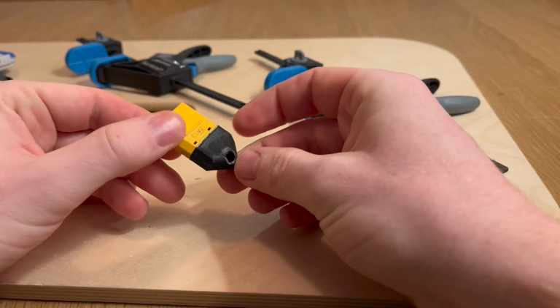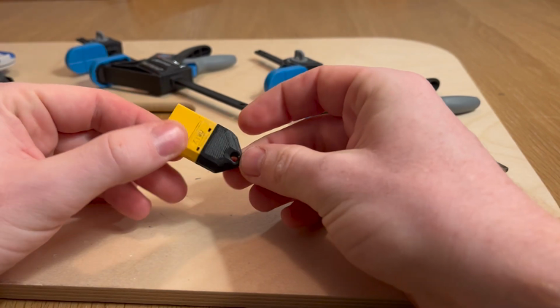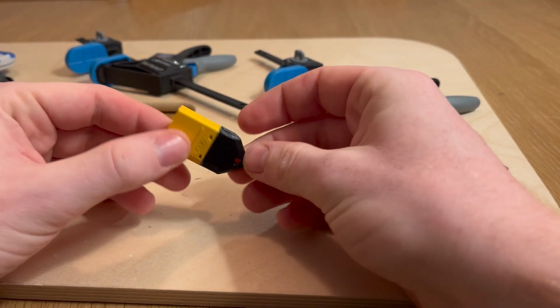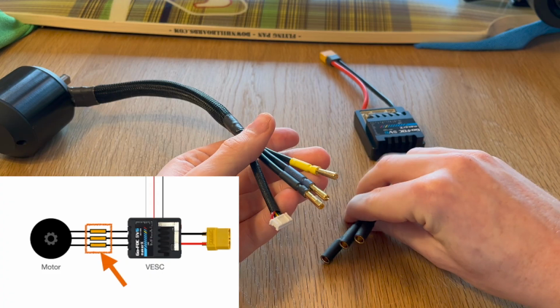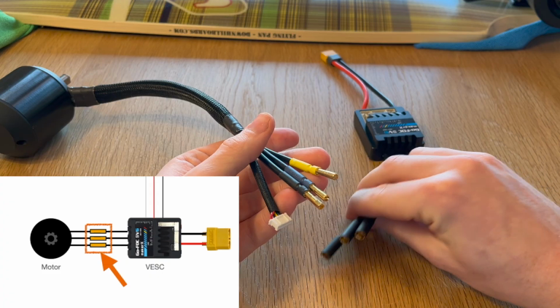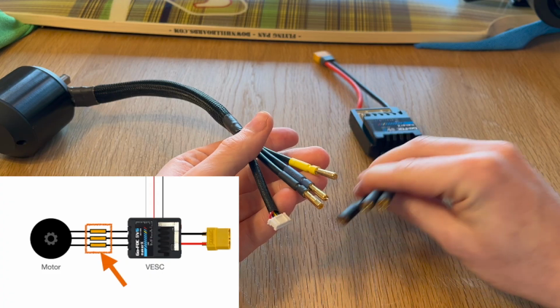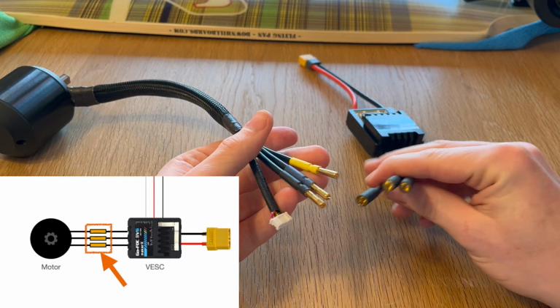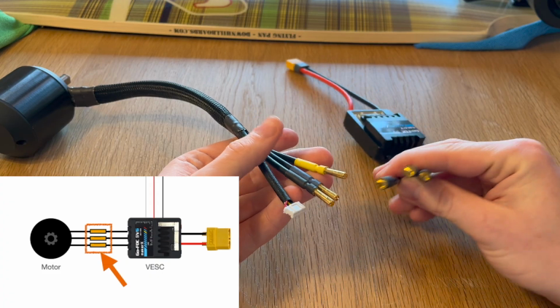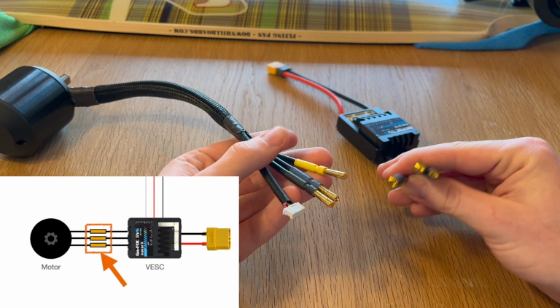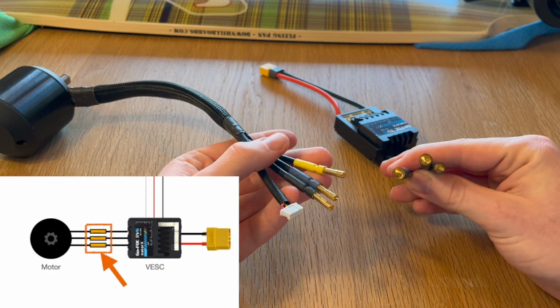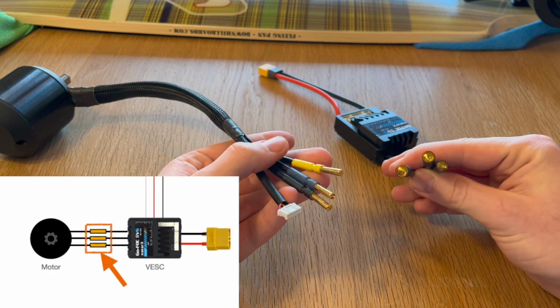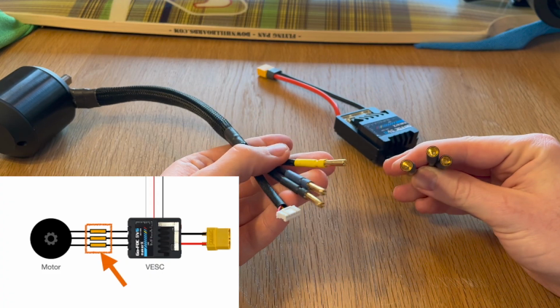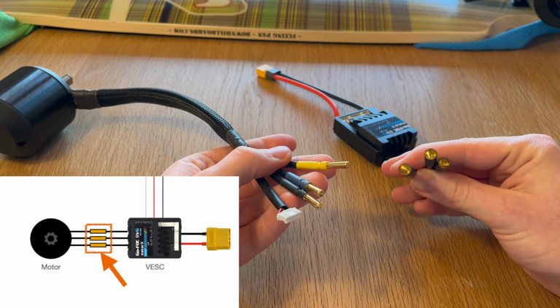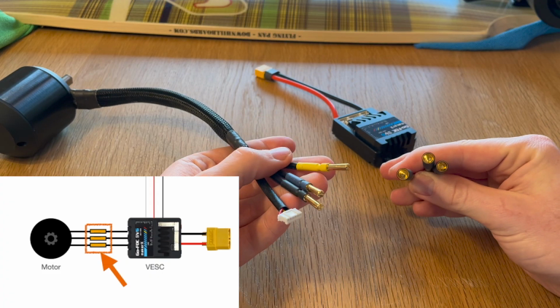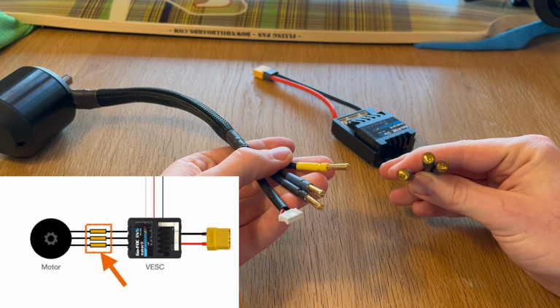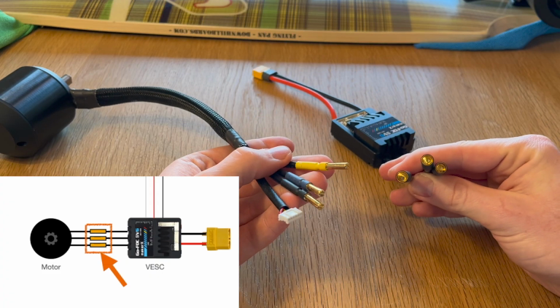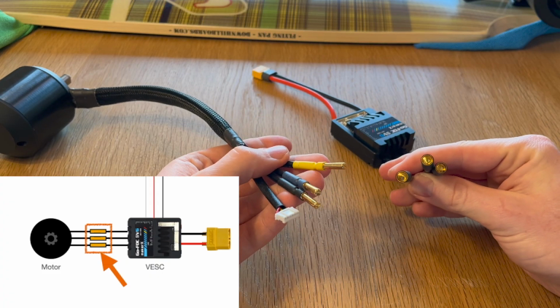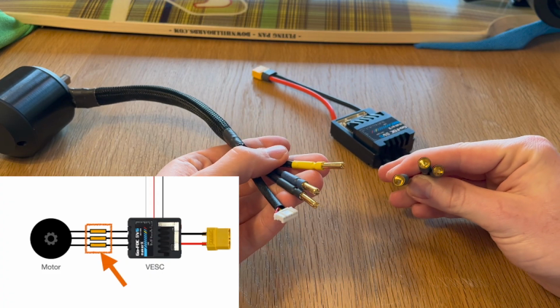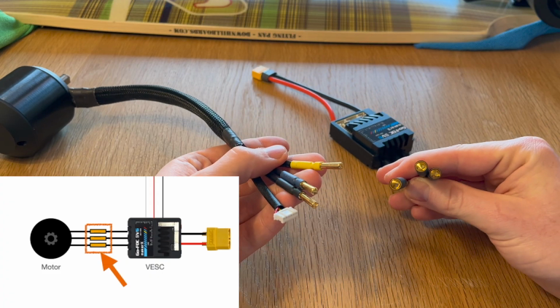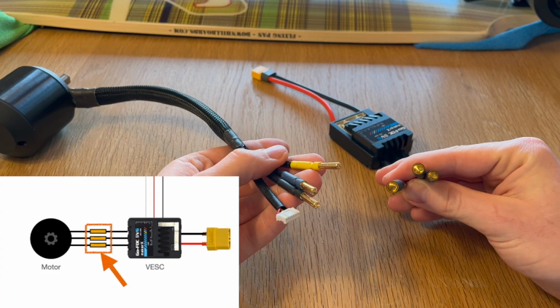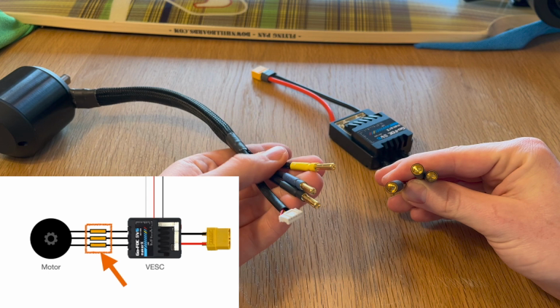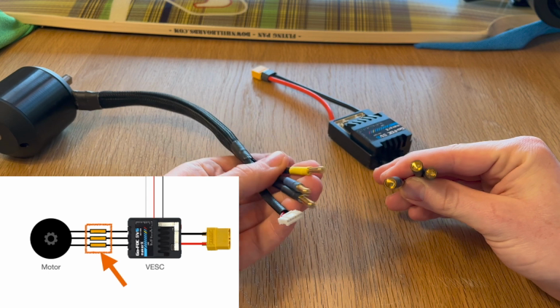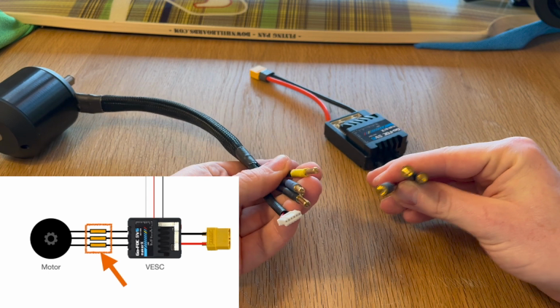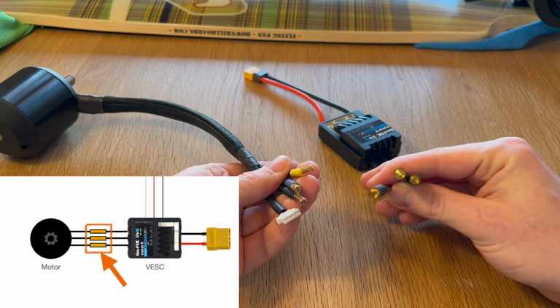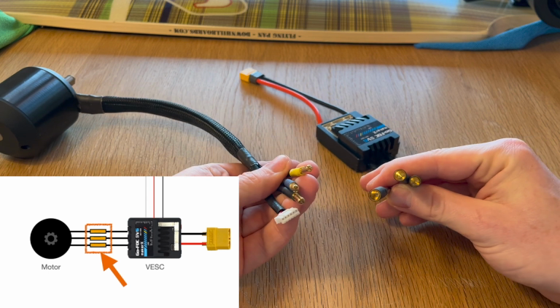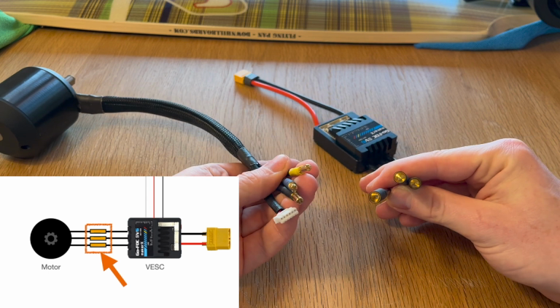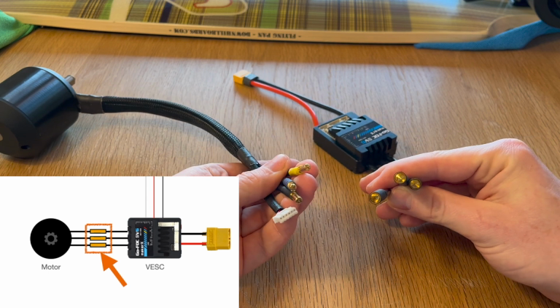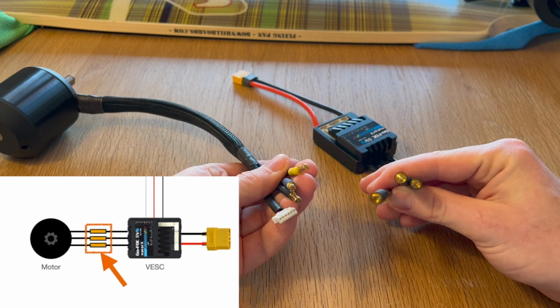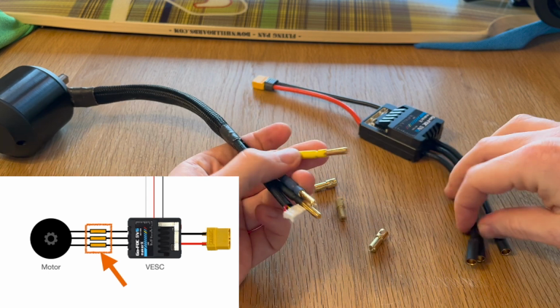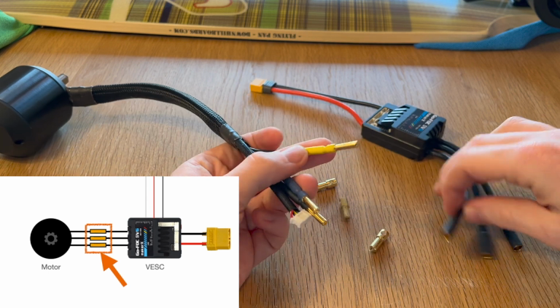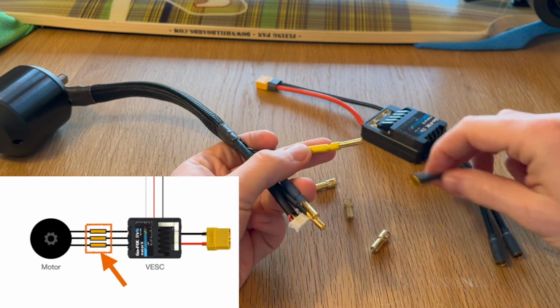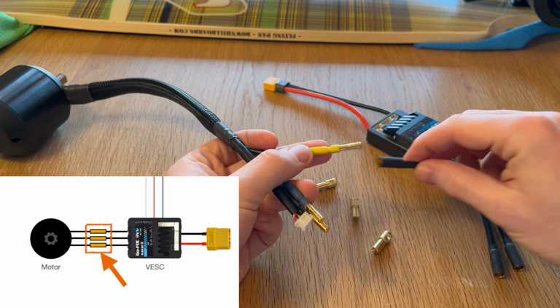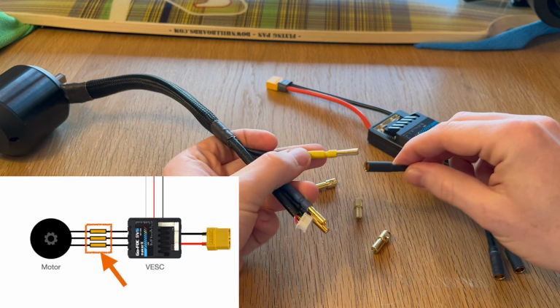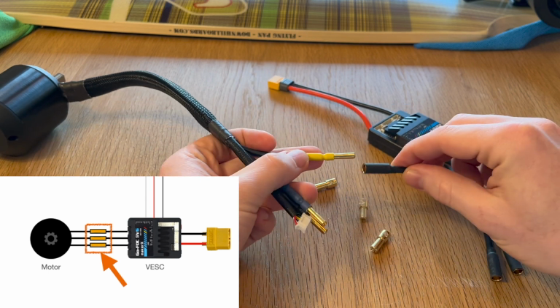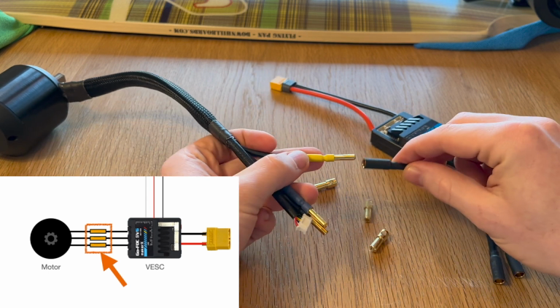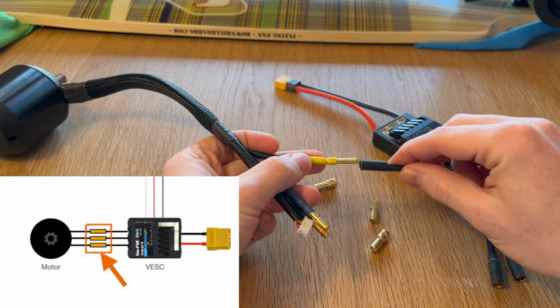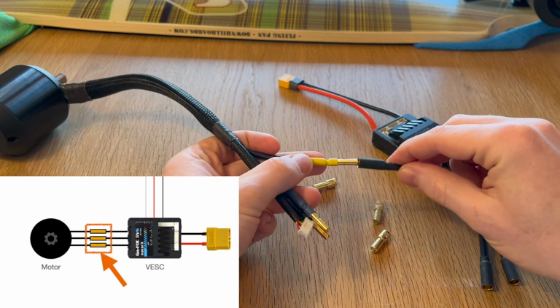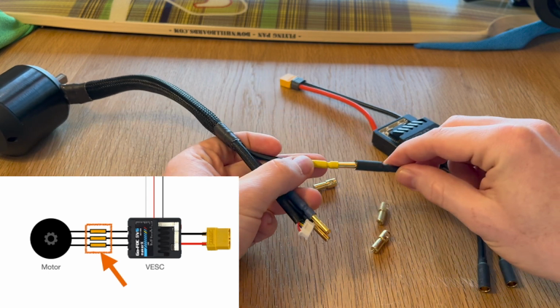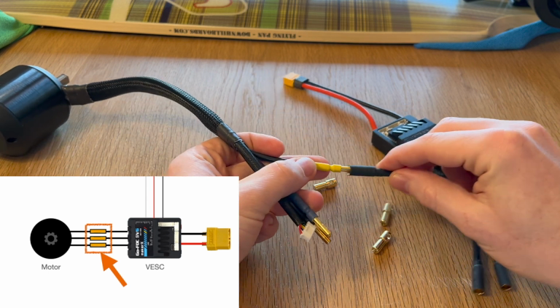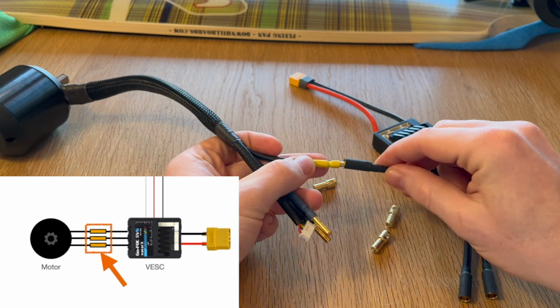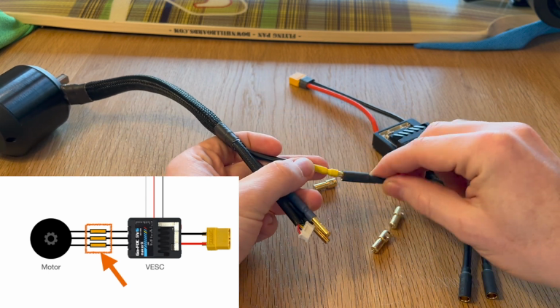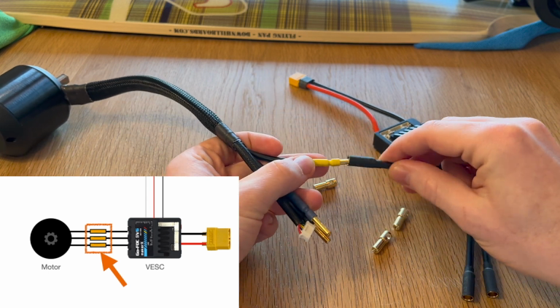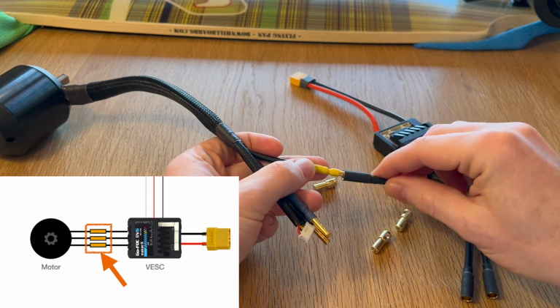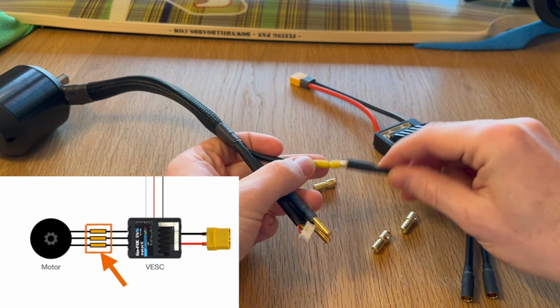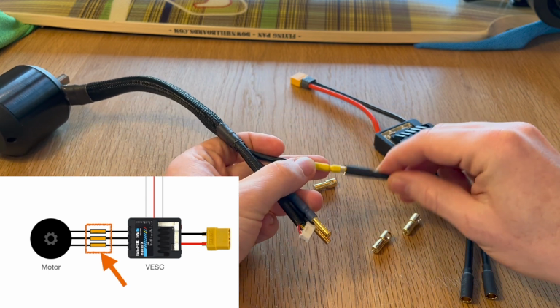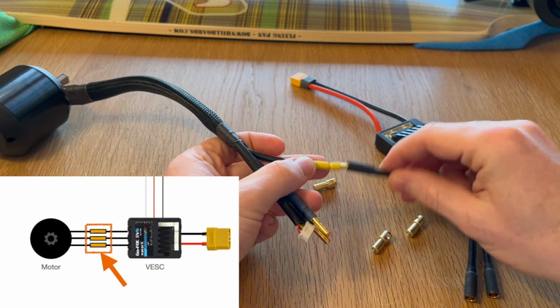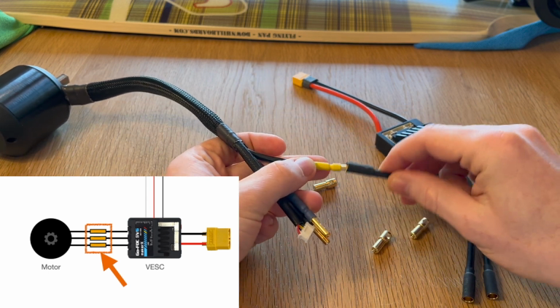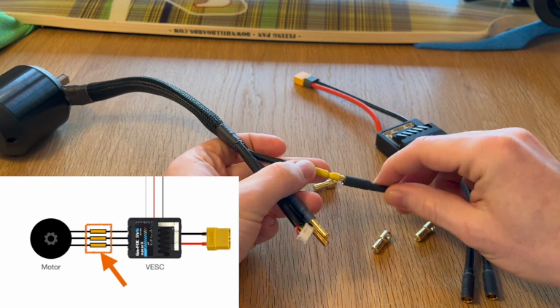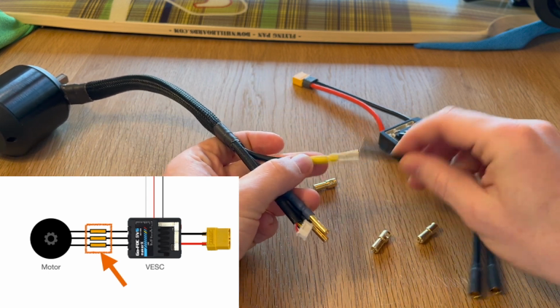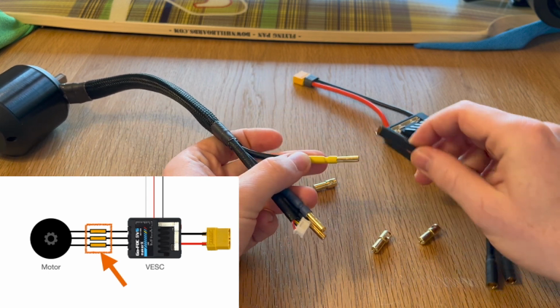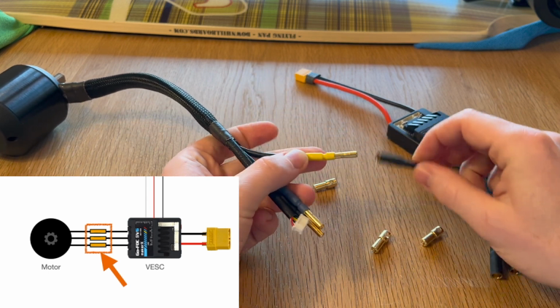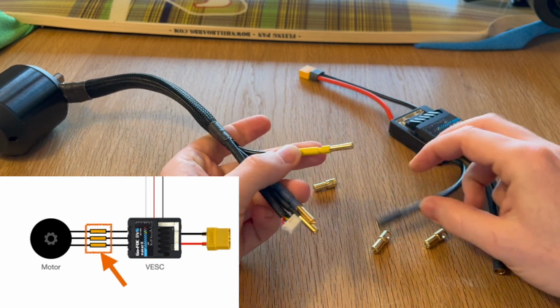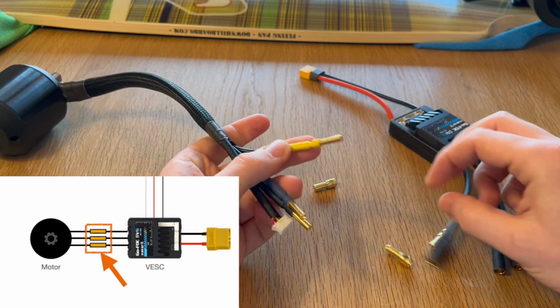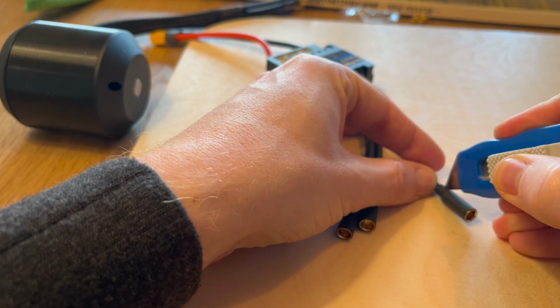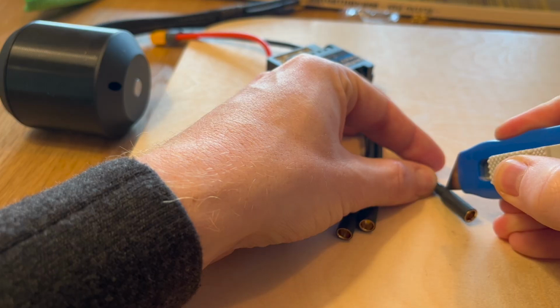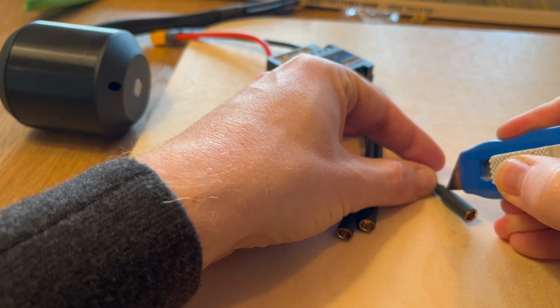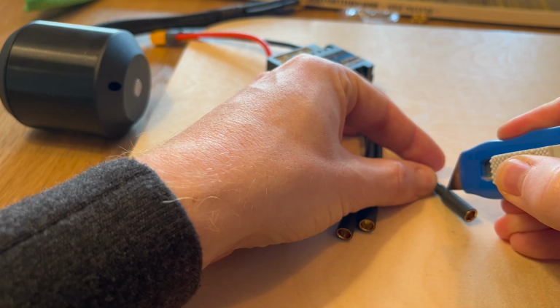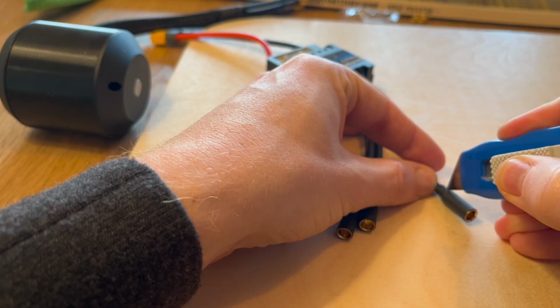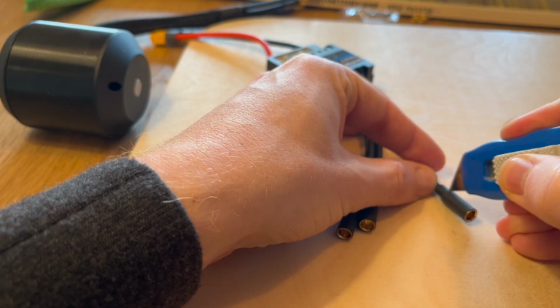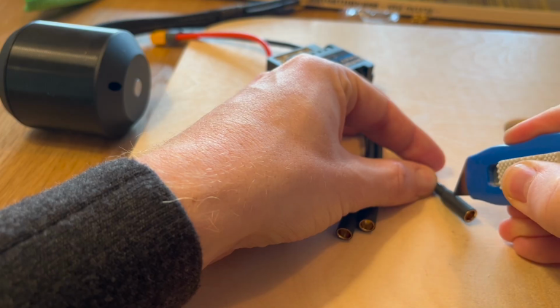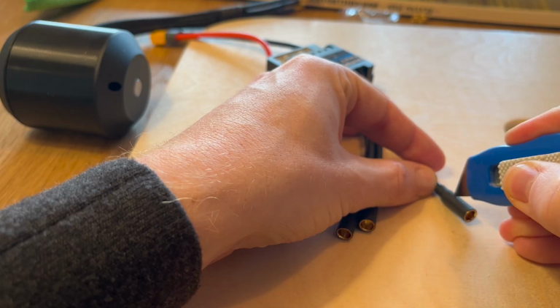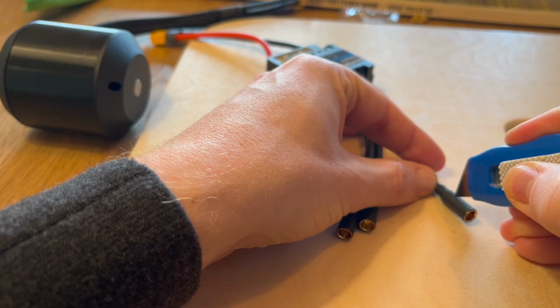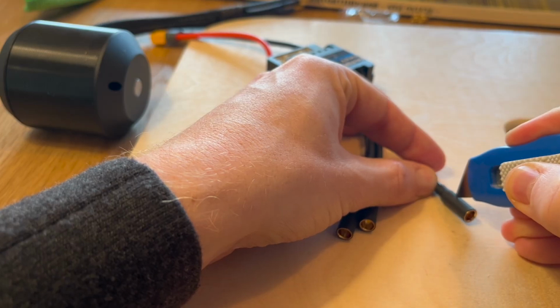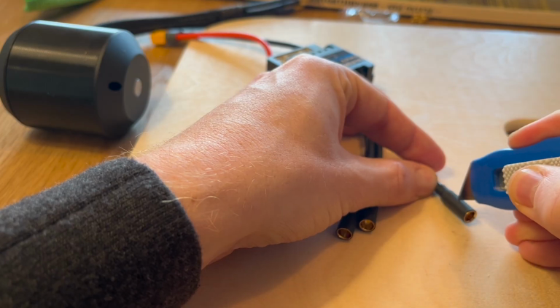A minor setback was that the pre-installed bullet connectors on the VESC did not match those of the motor, so I had to swap them out.